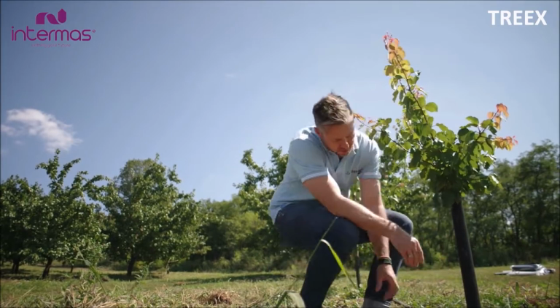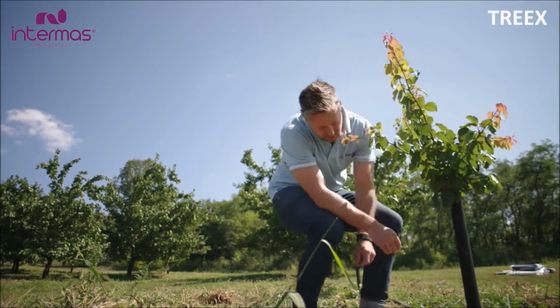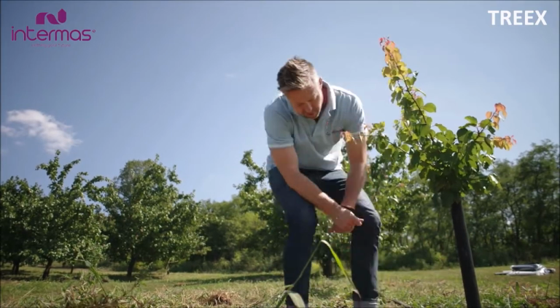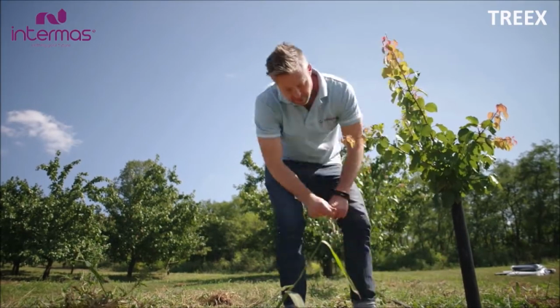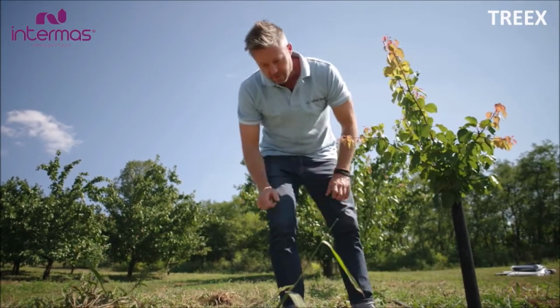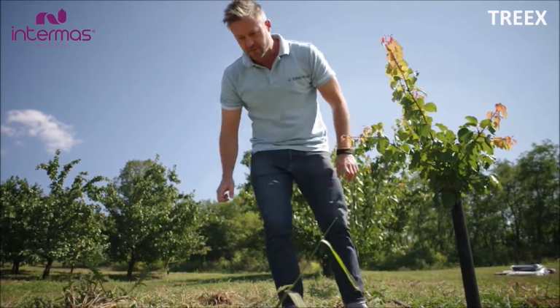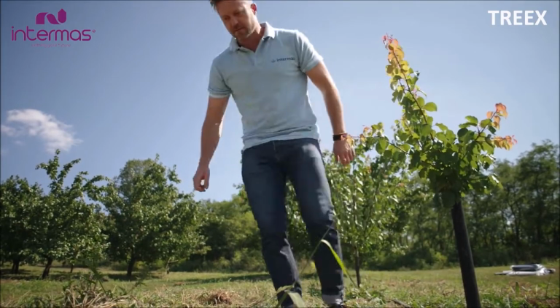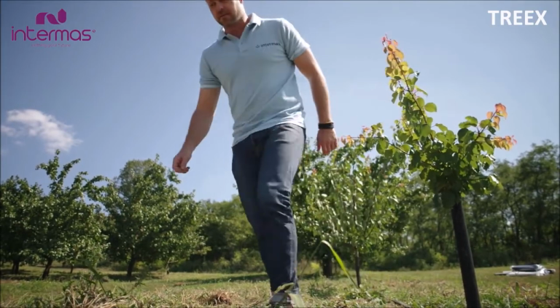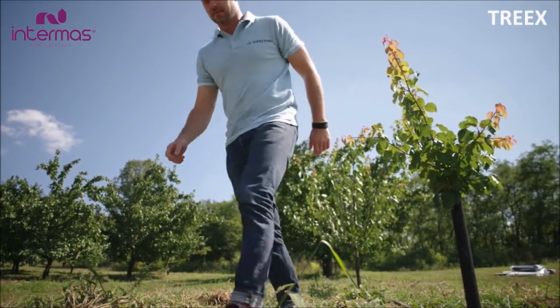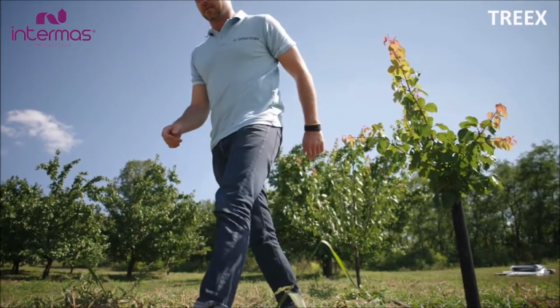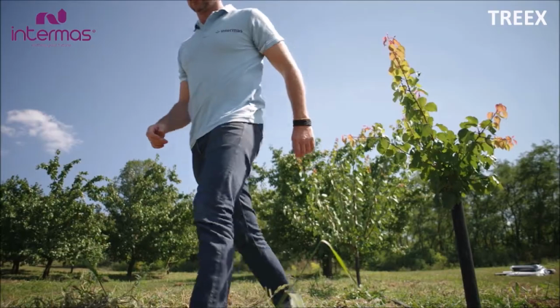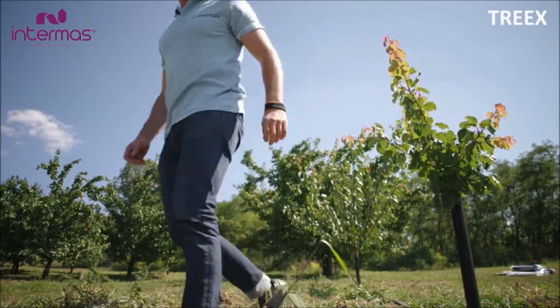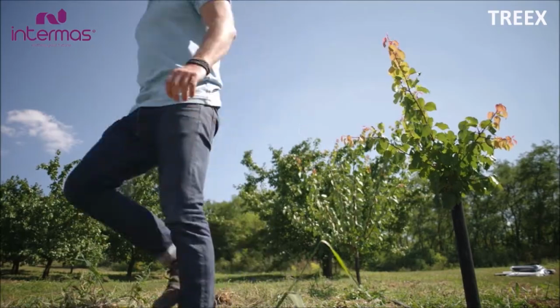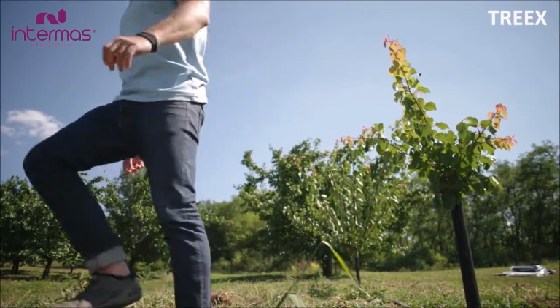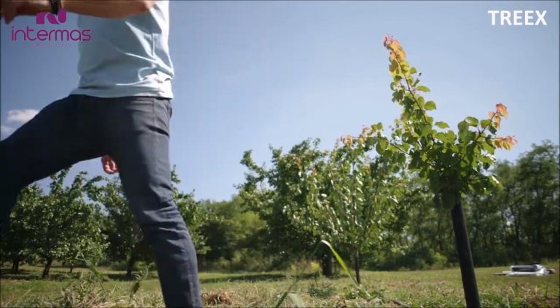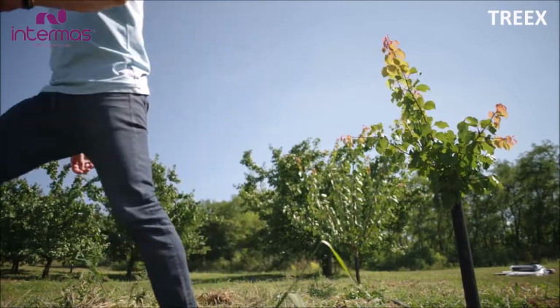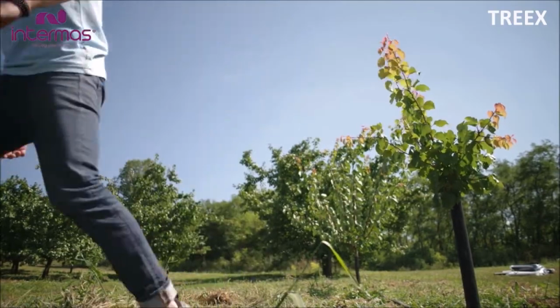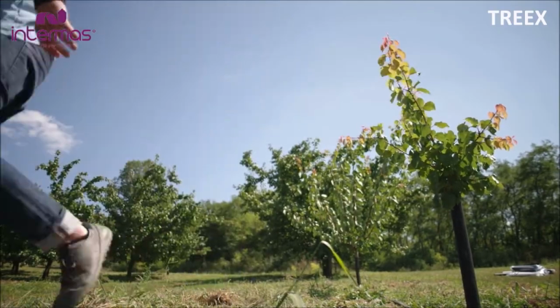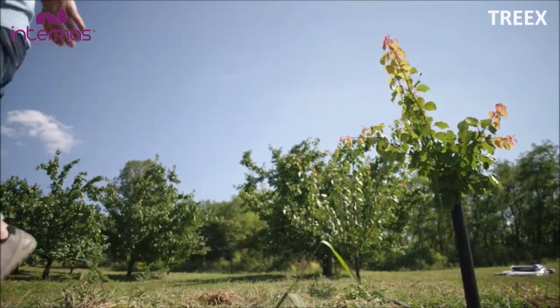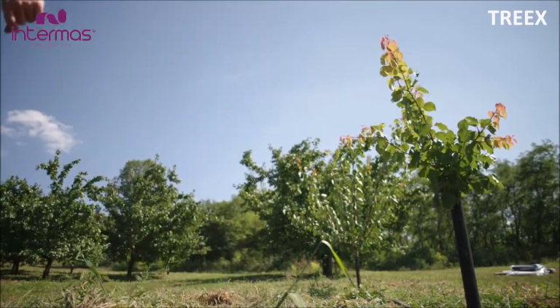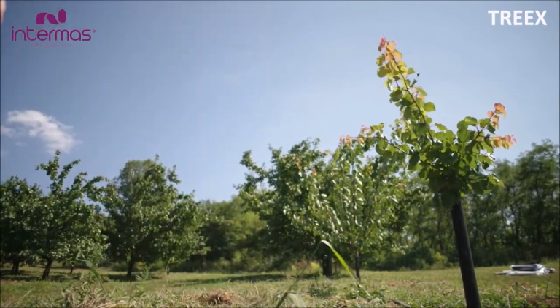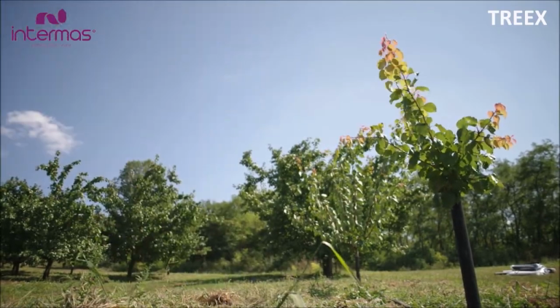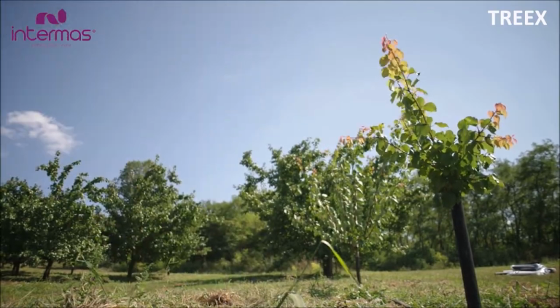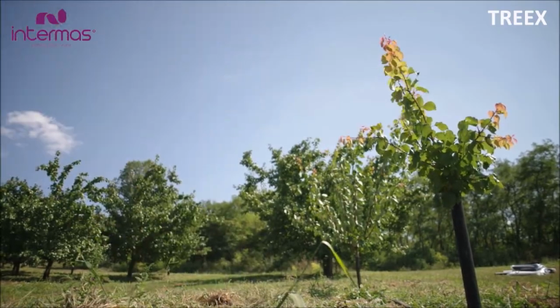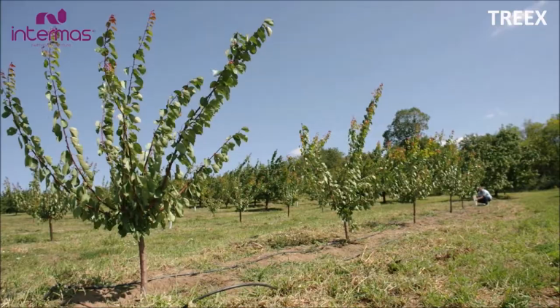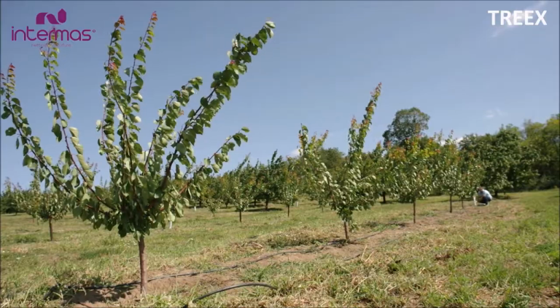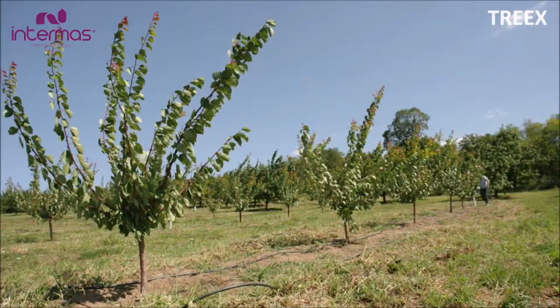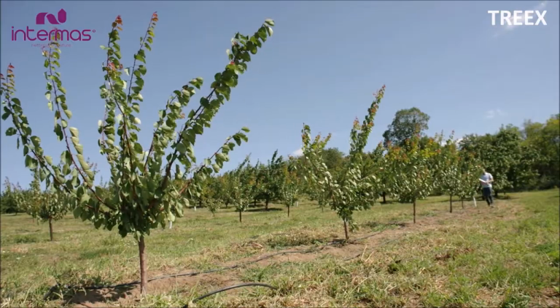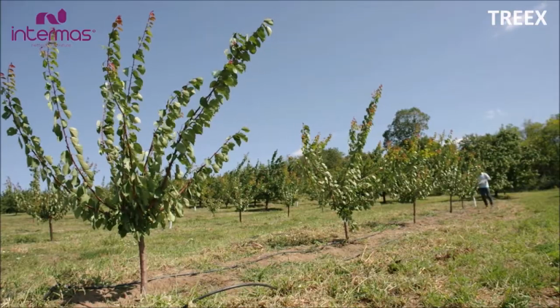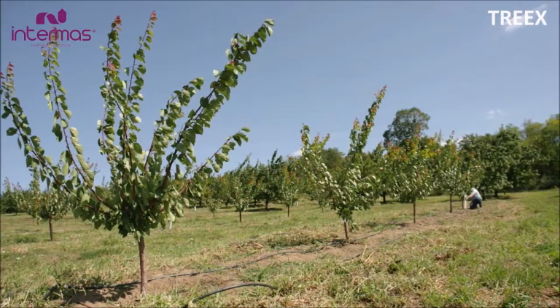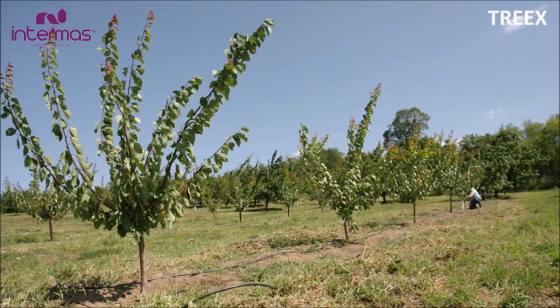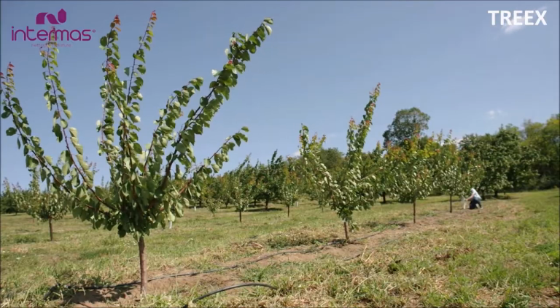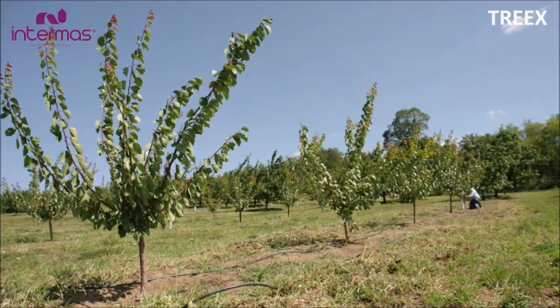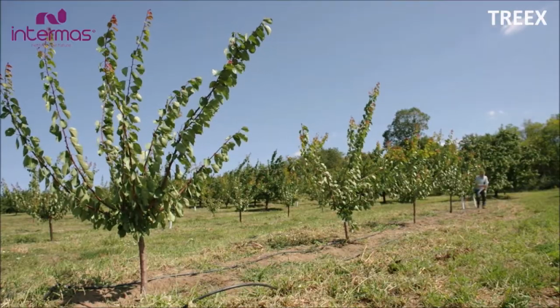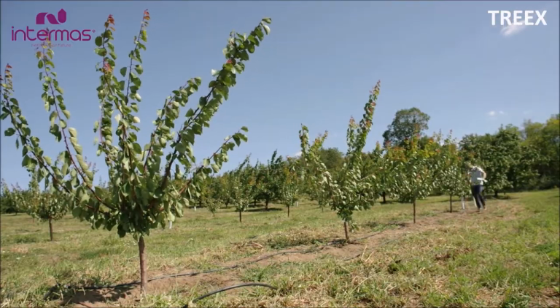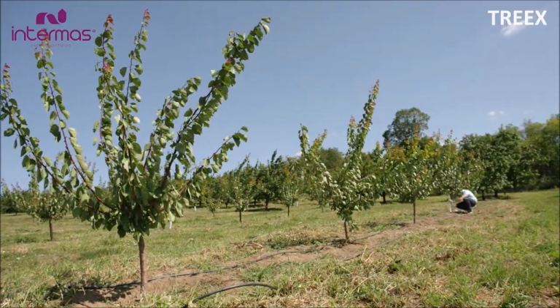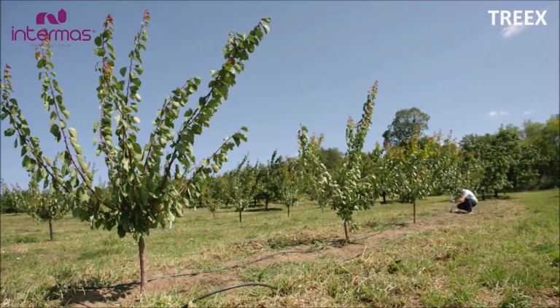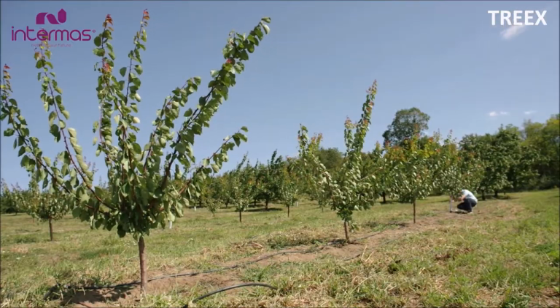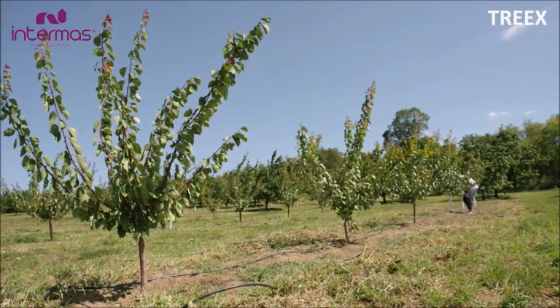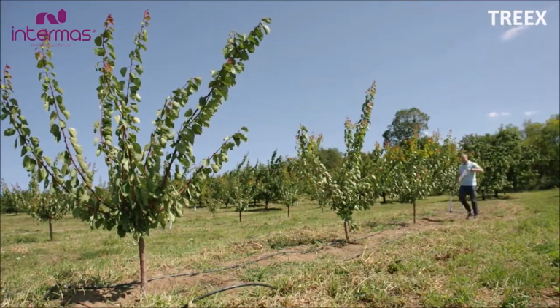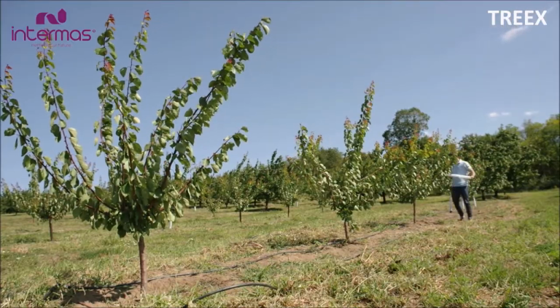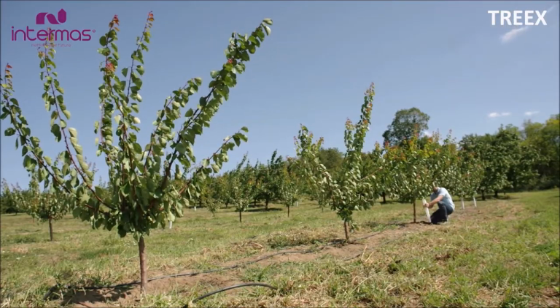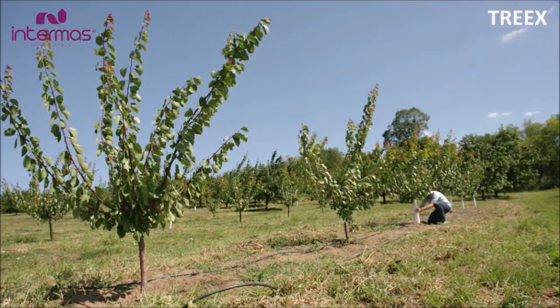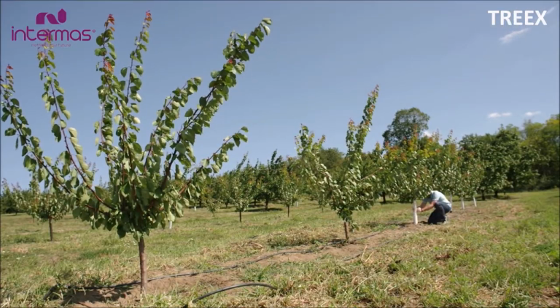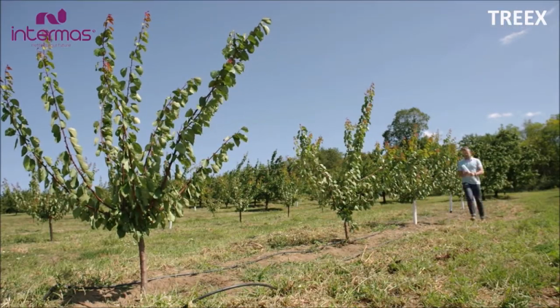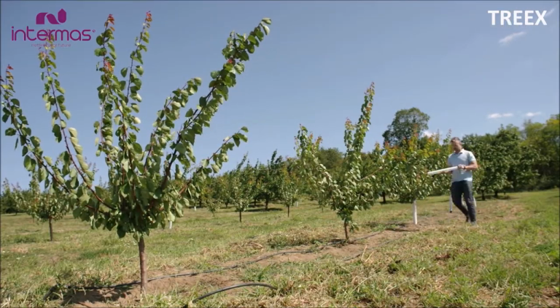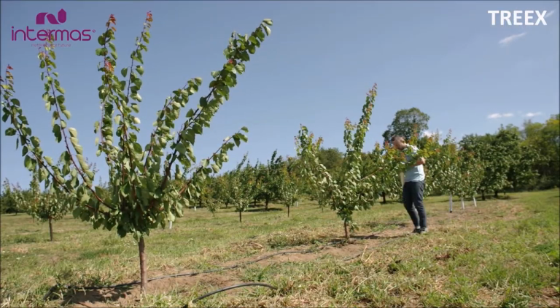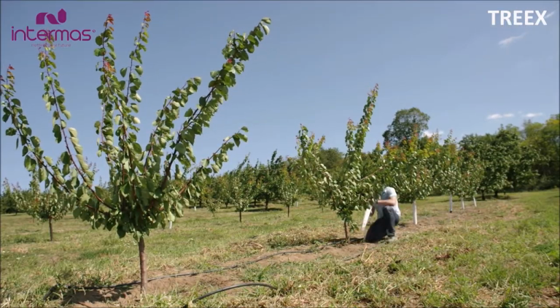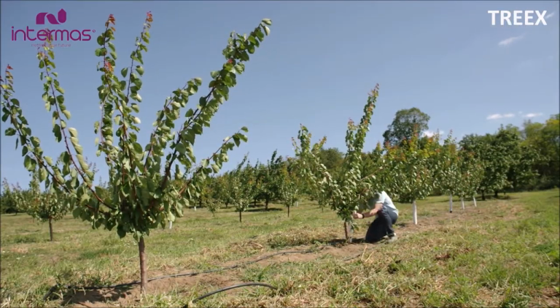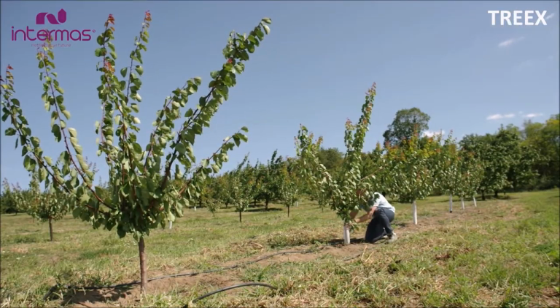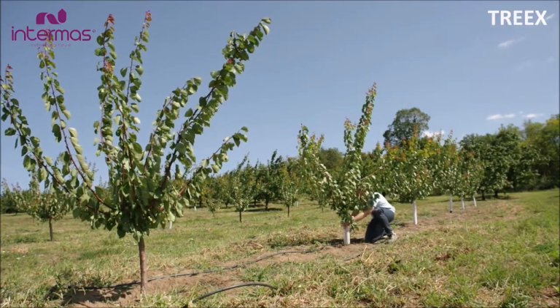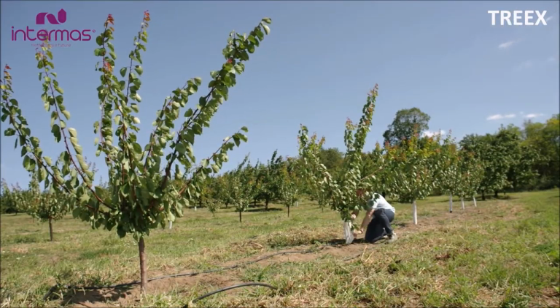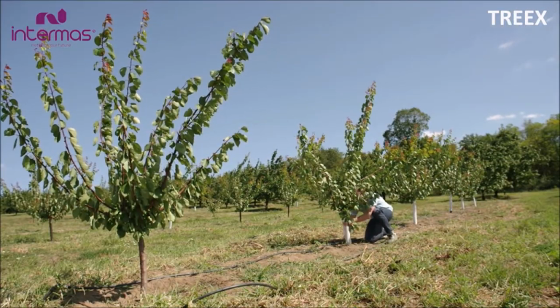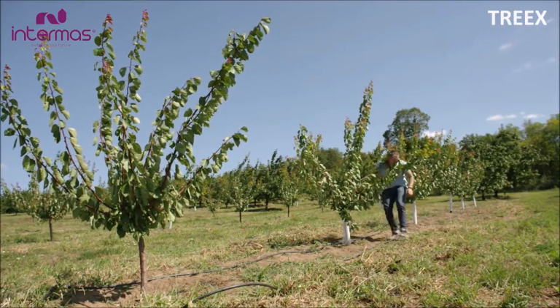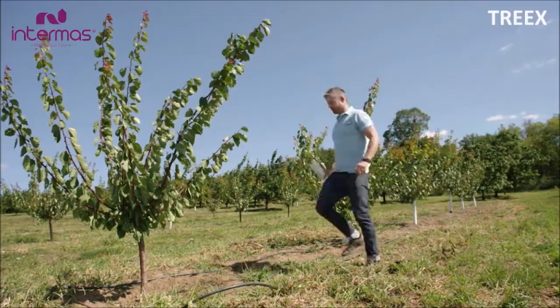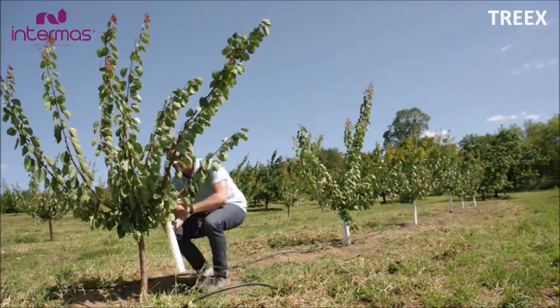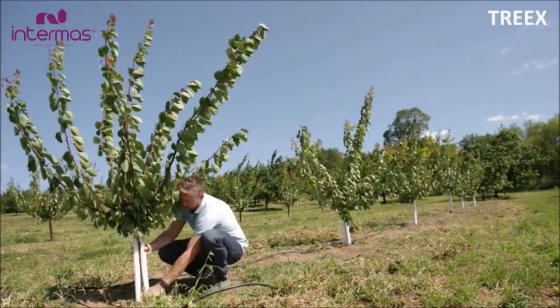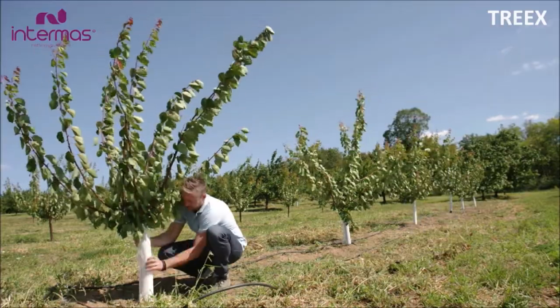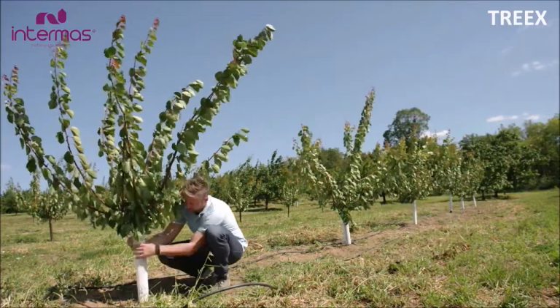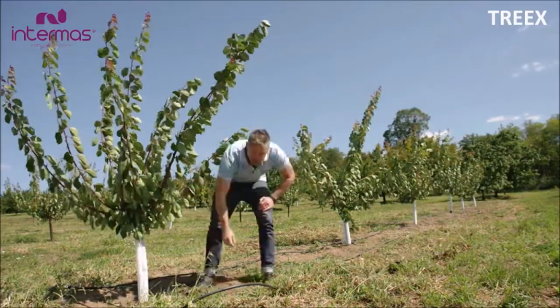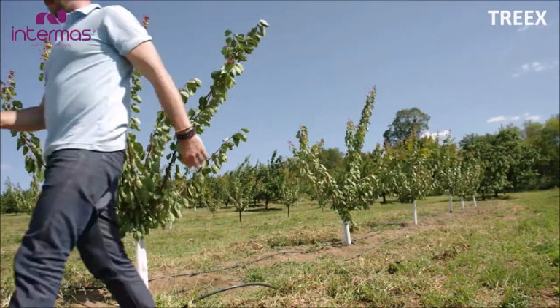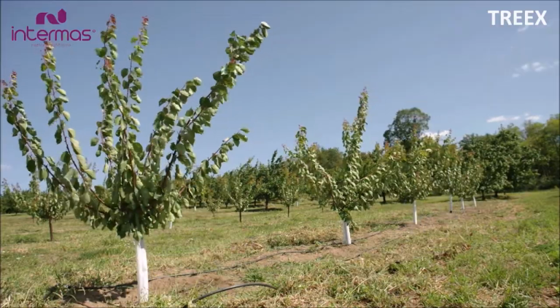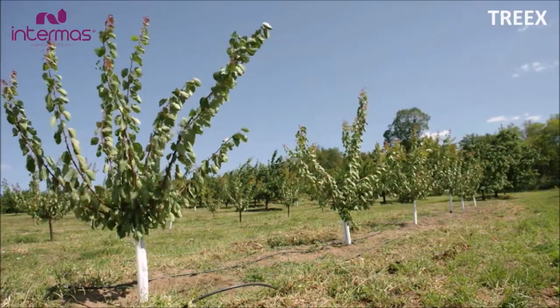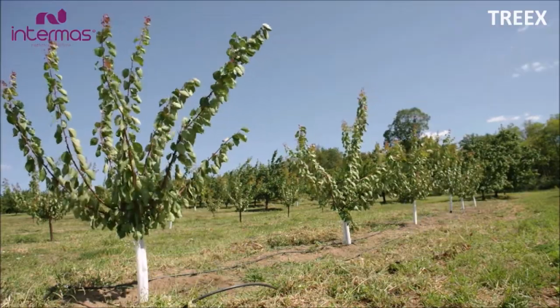And yes, let's not forget that white Trax will replace the need for painting the tree trunks every year, saving you time and a ton of money.